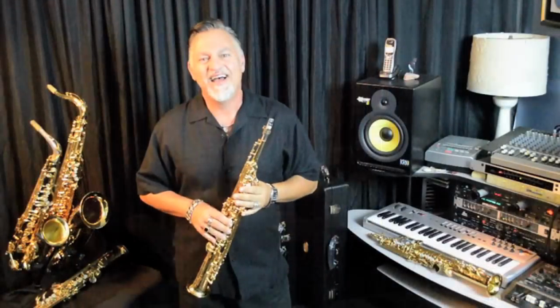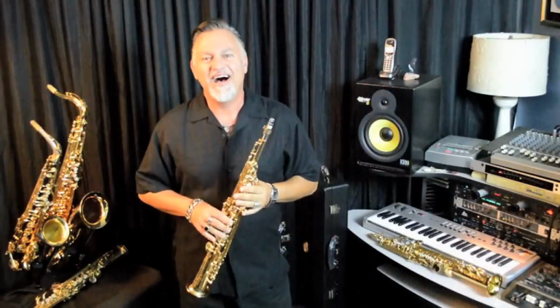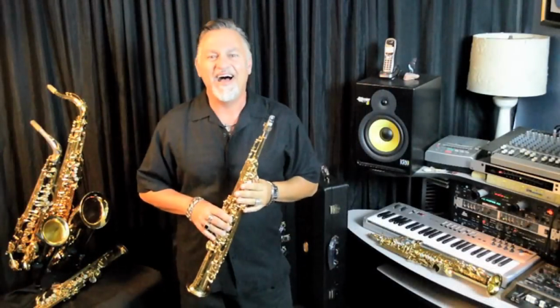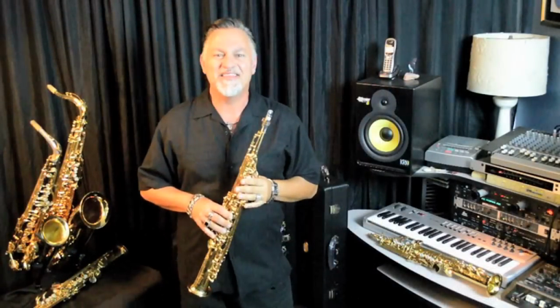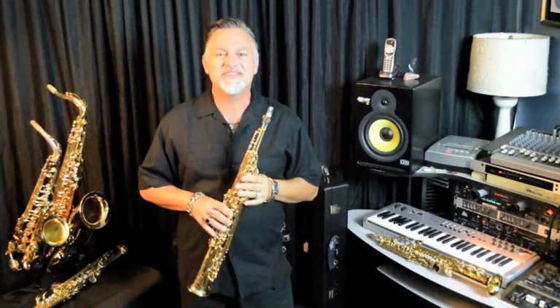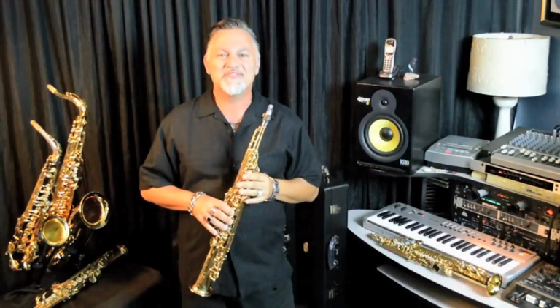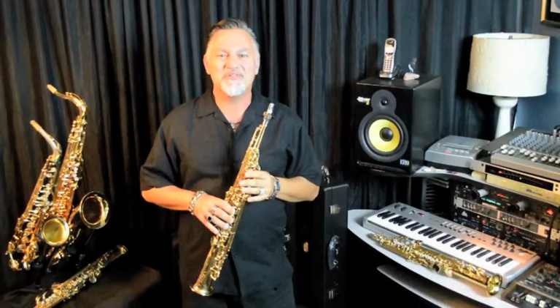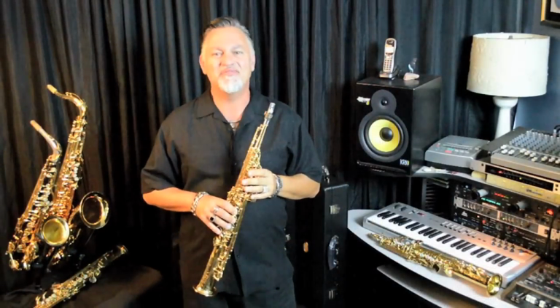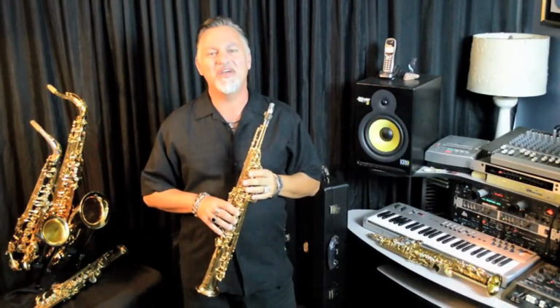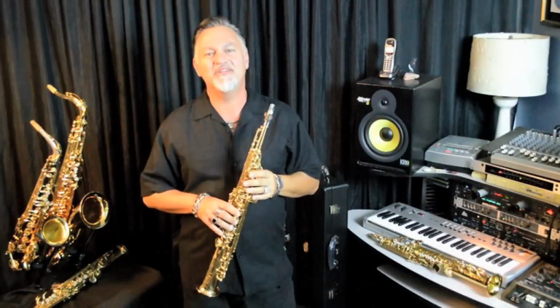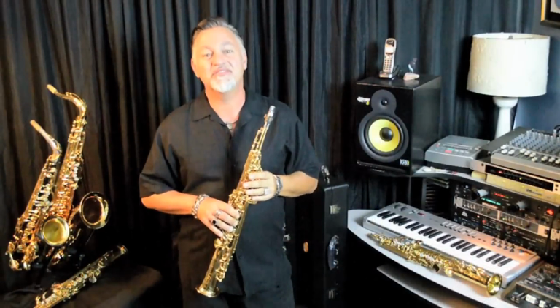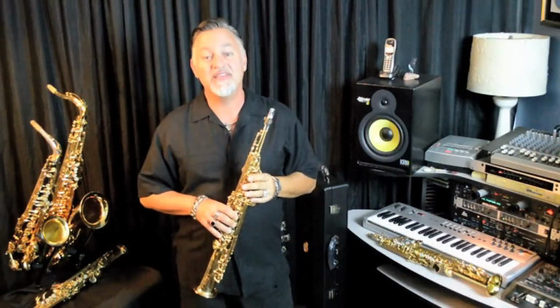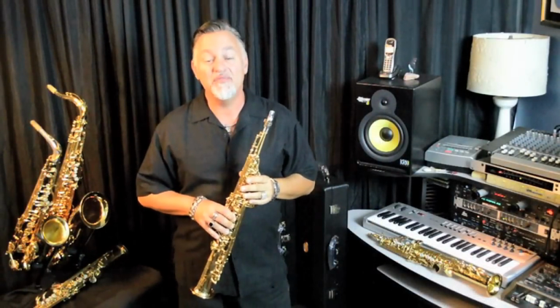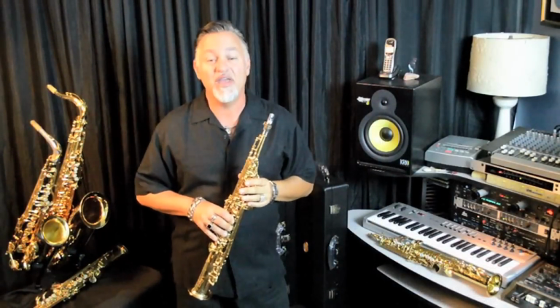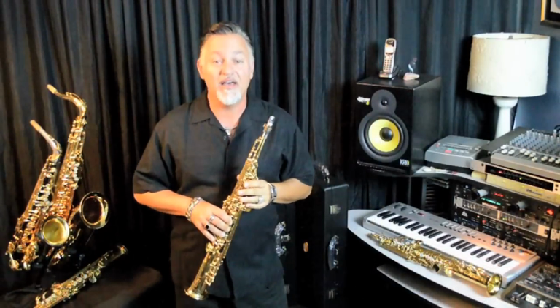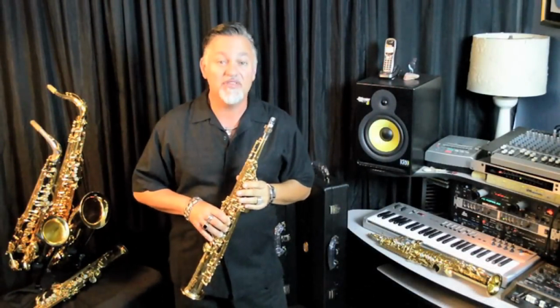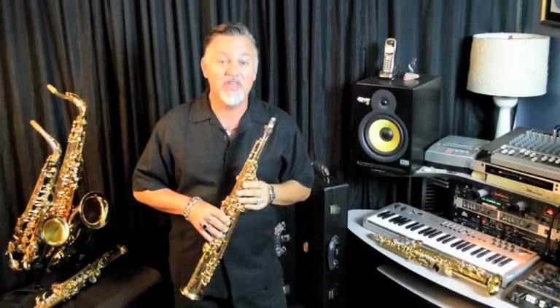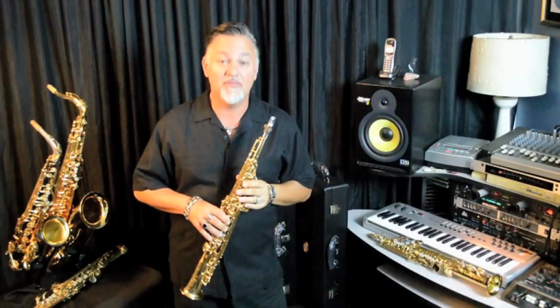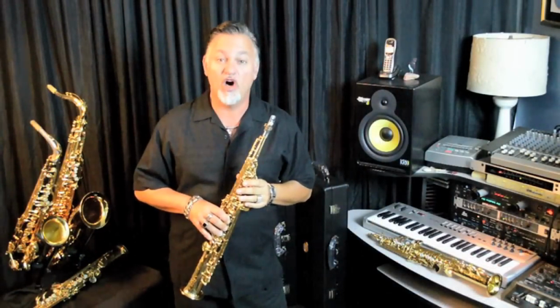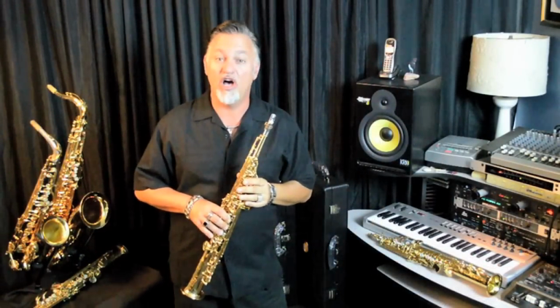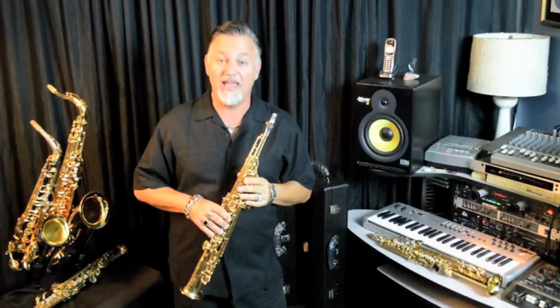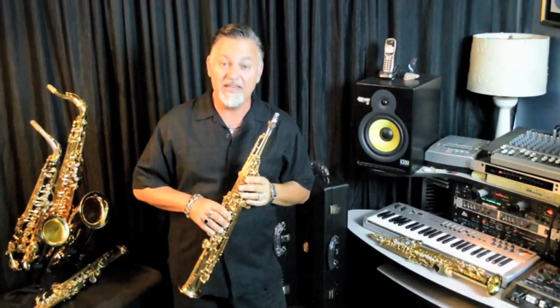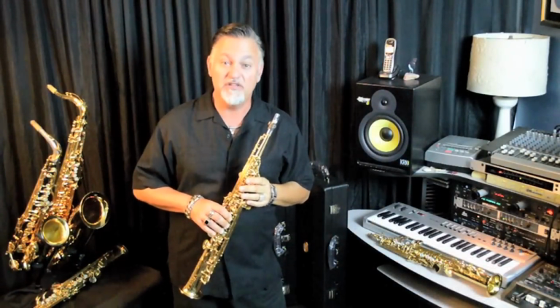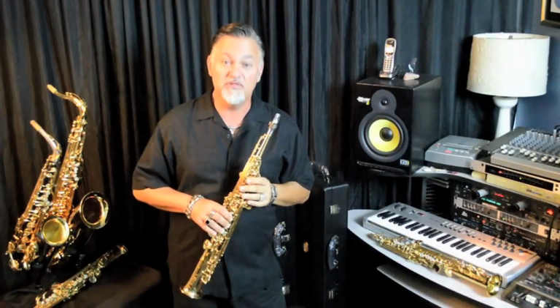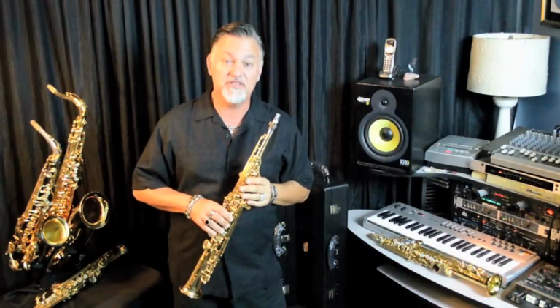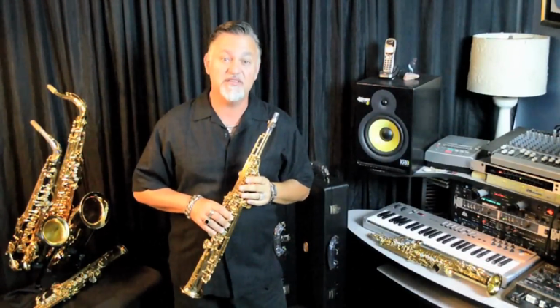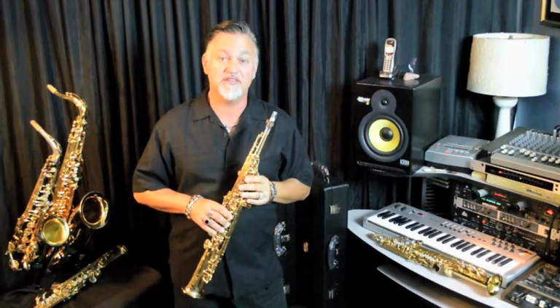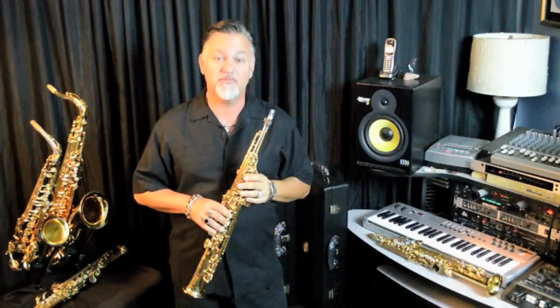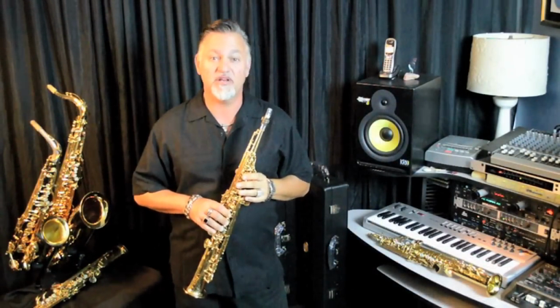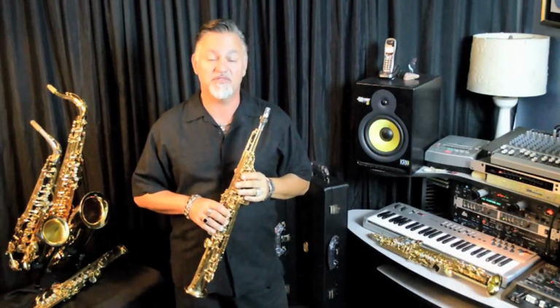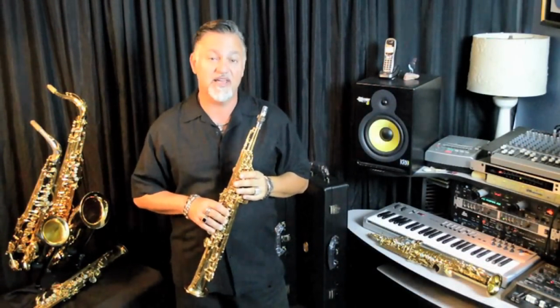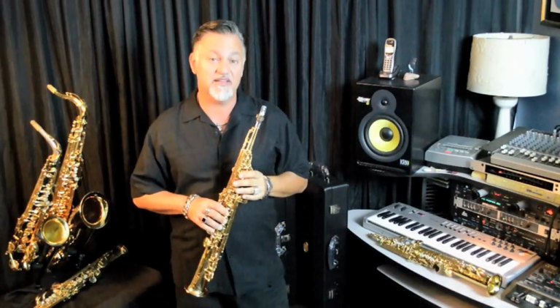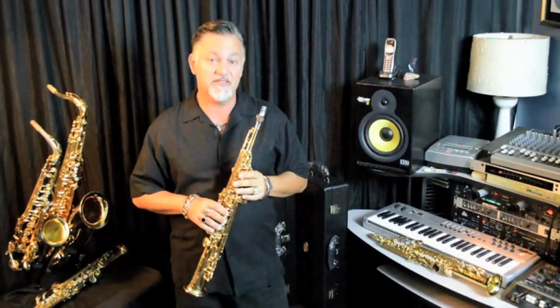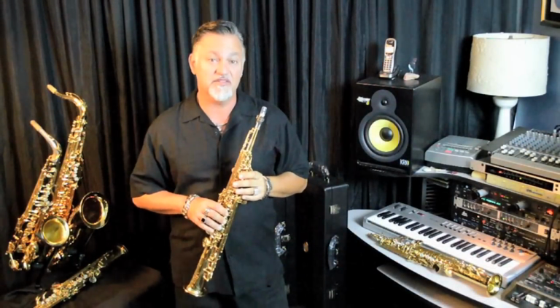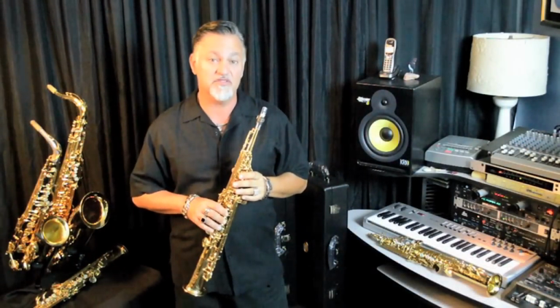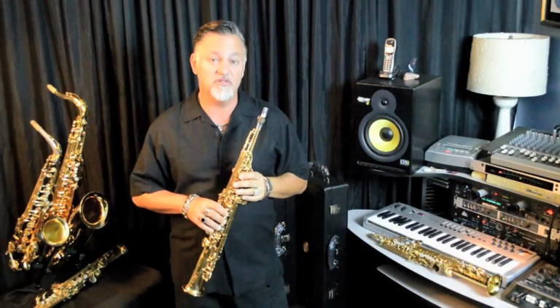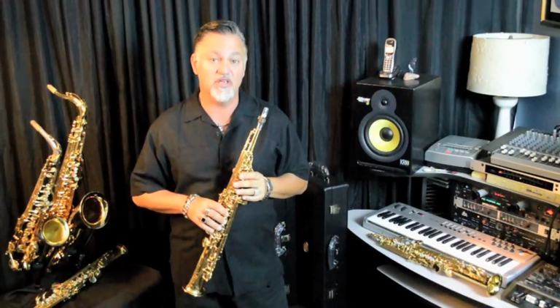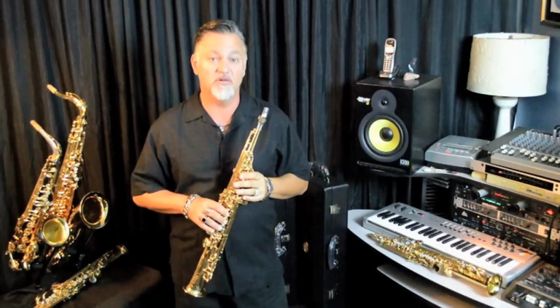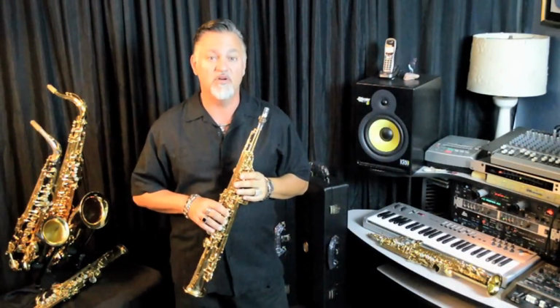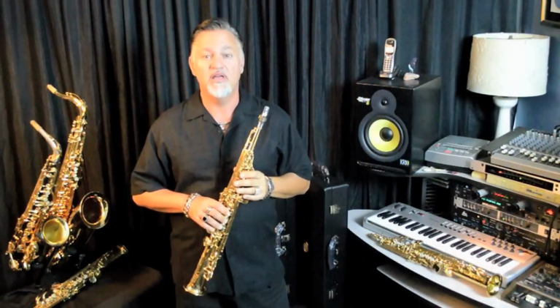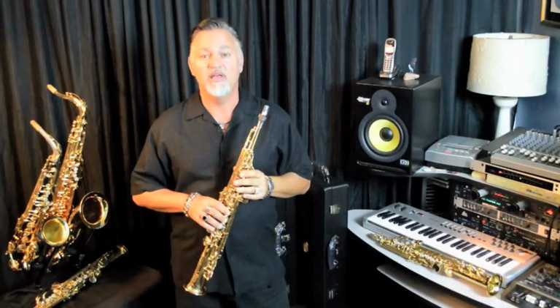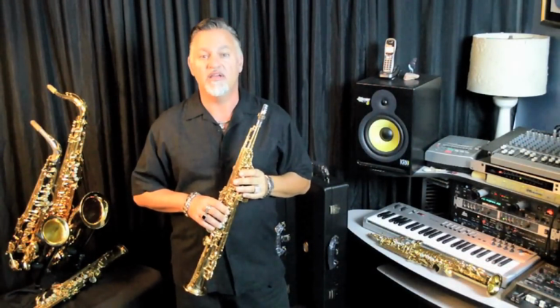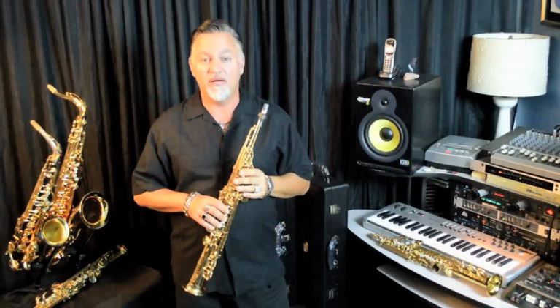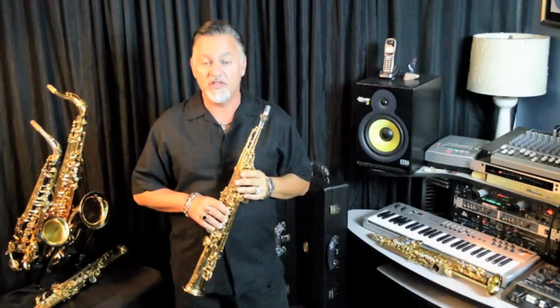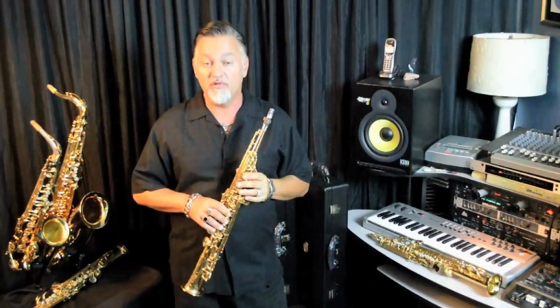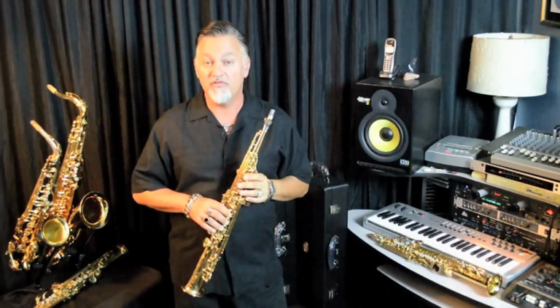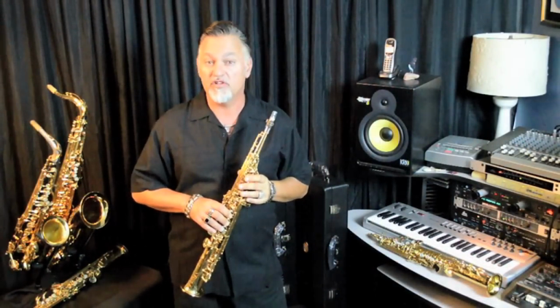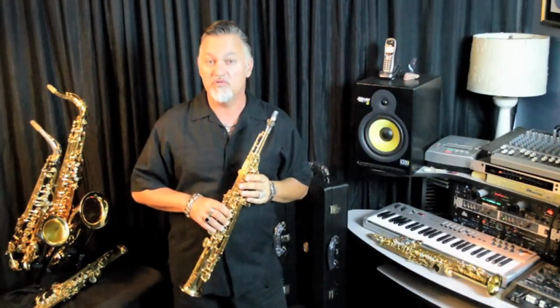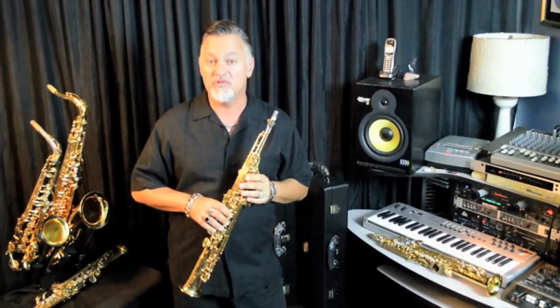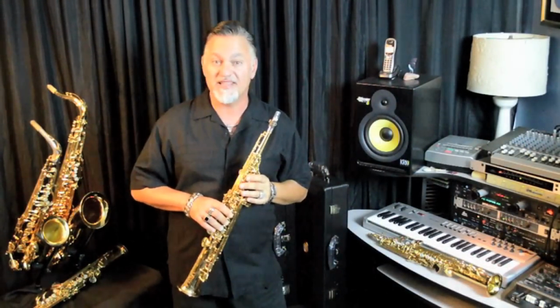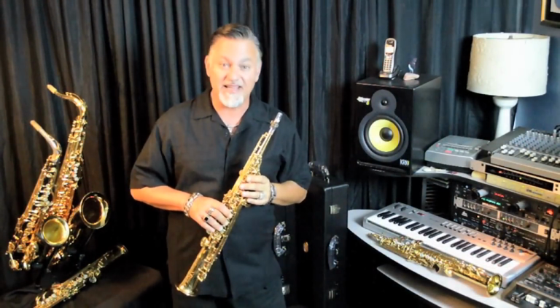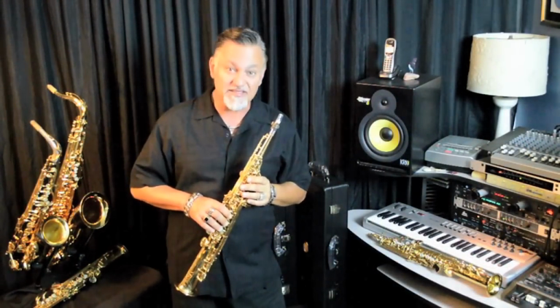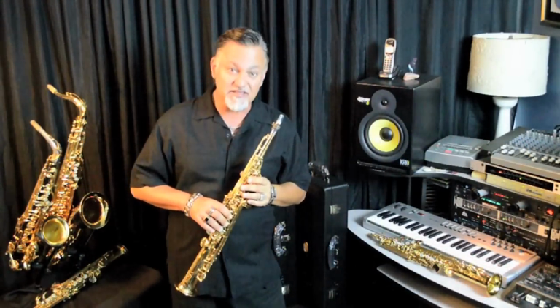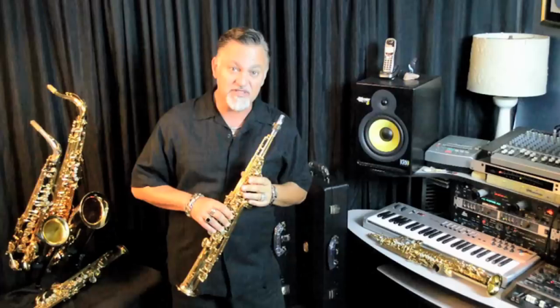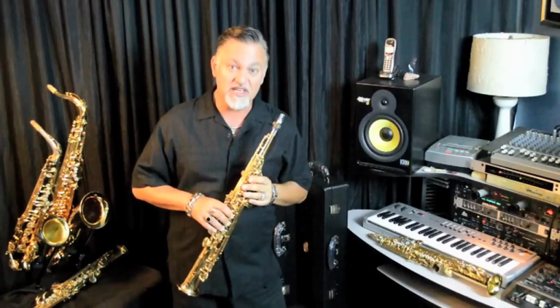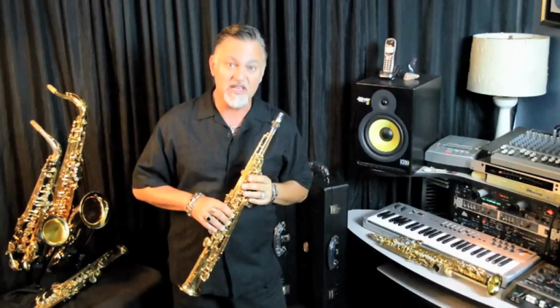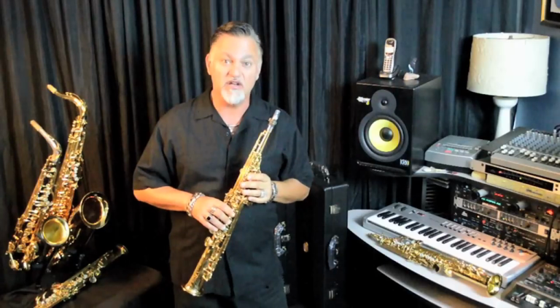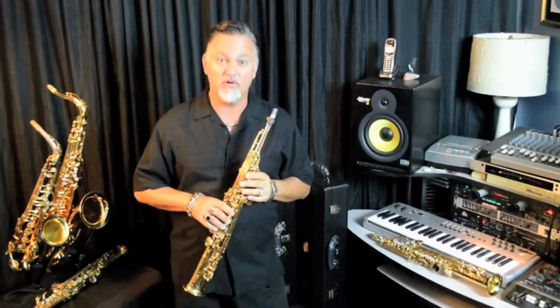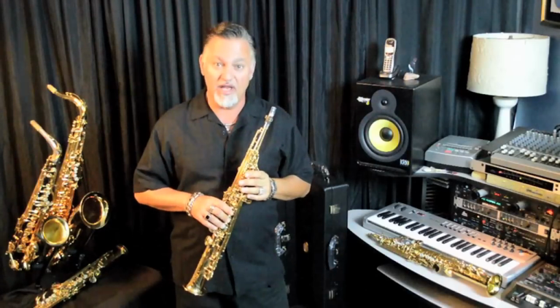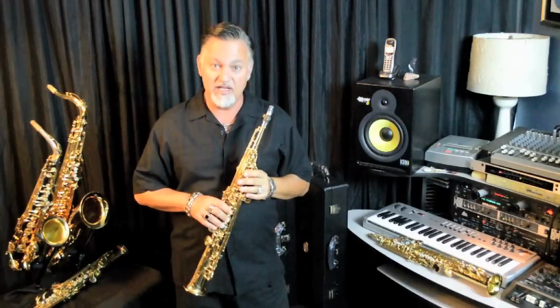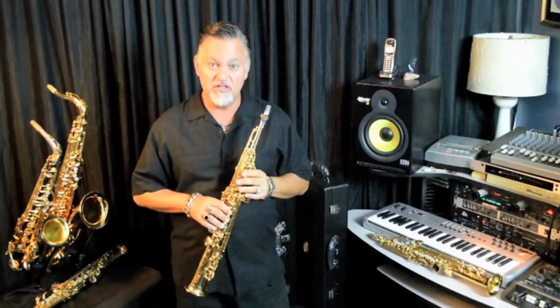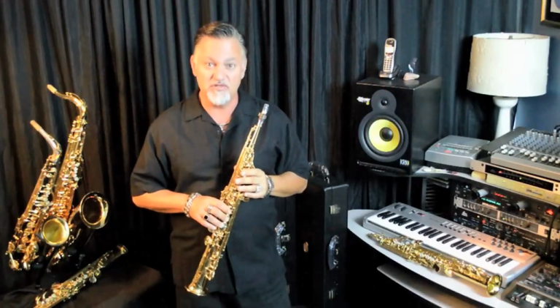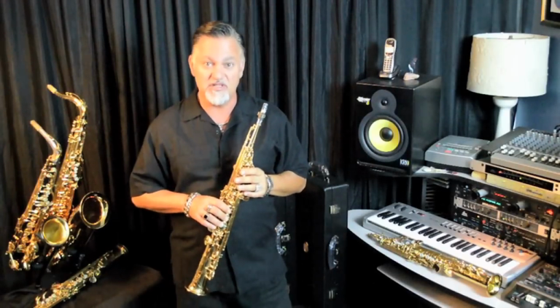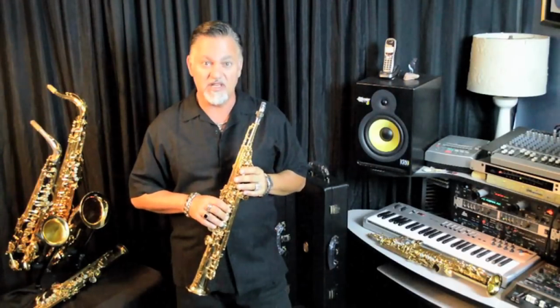Hi, this is Greg Vail, and today we have the Yamaha 82Z soprano sax in the studio, commonly referred to as the Custom Z or 82Z.